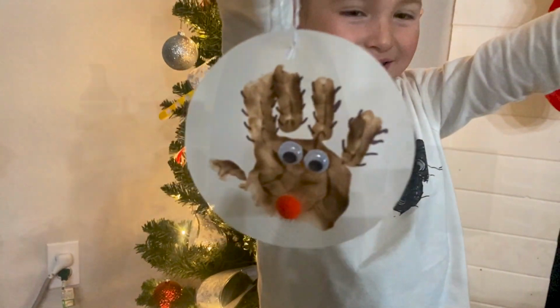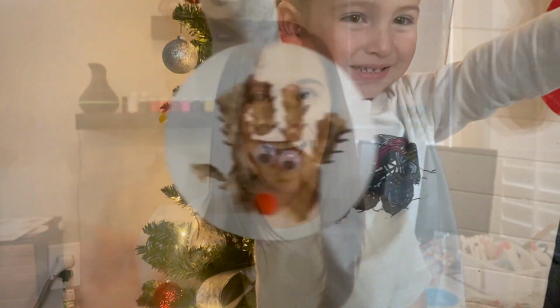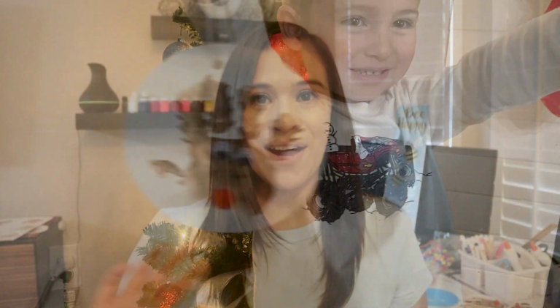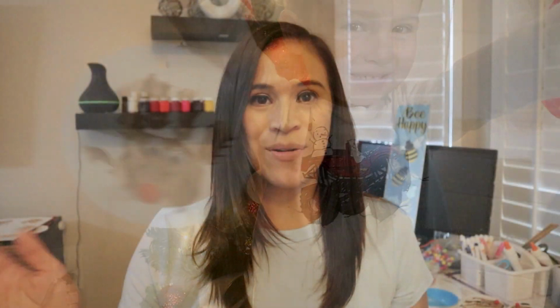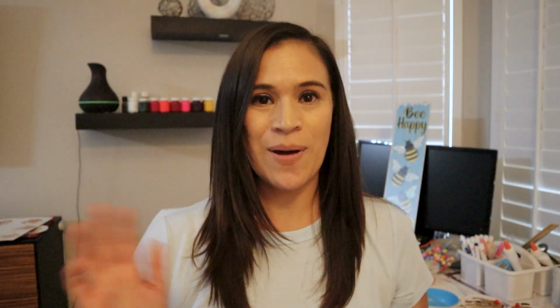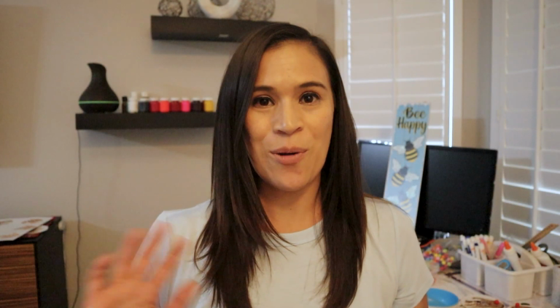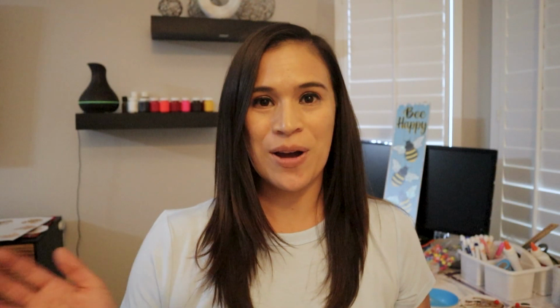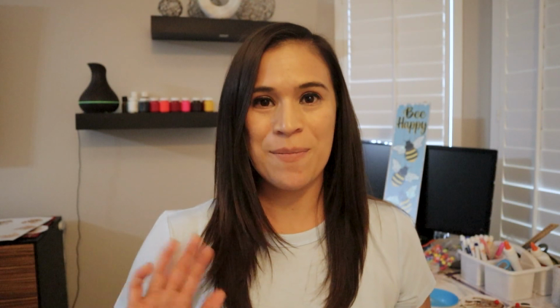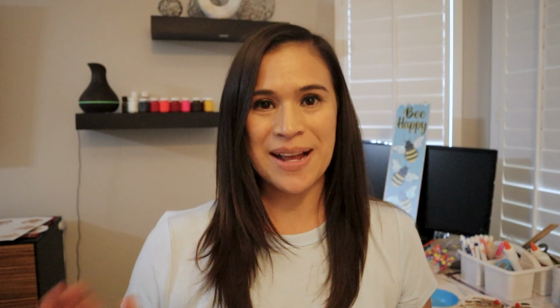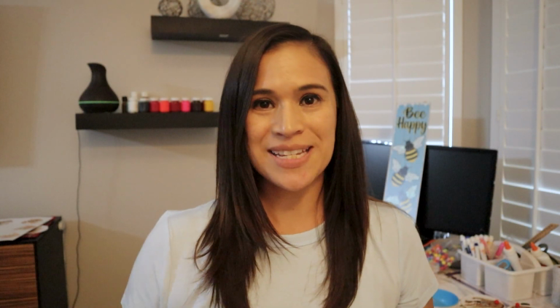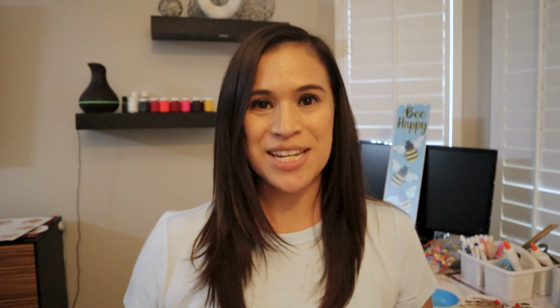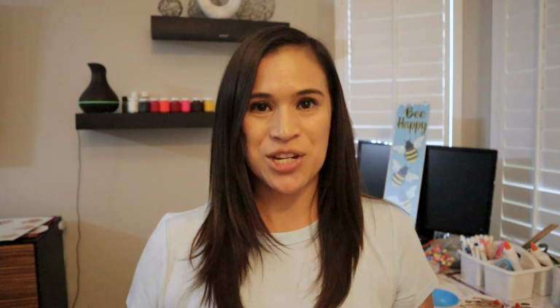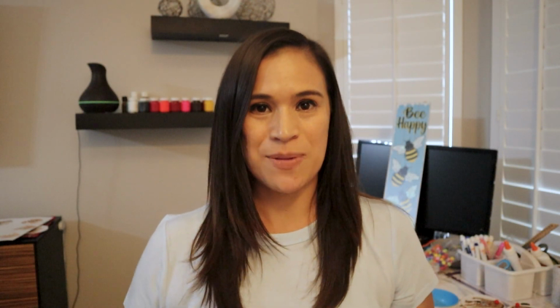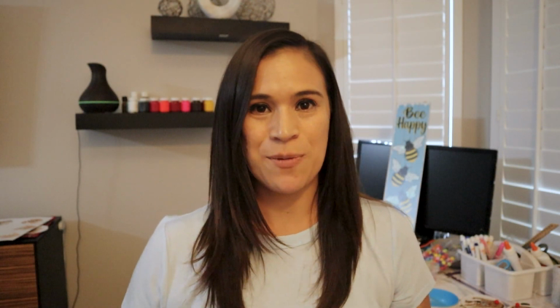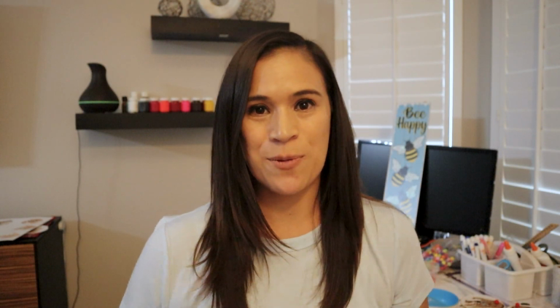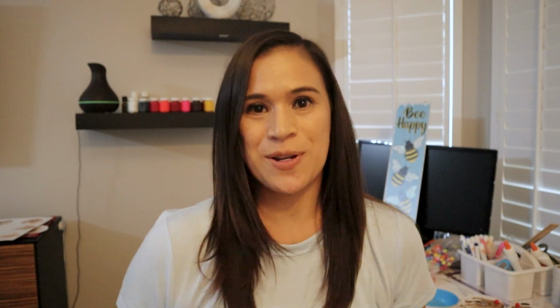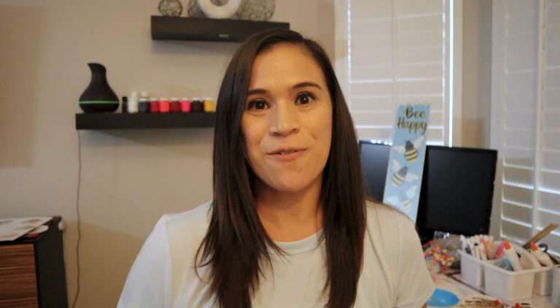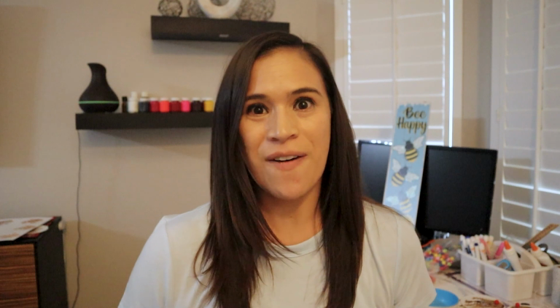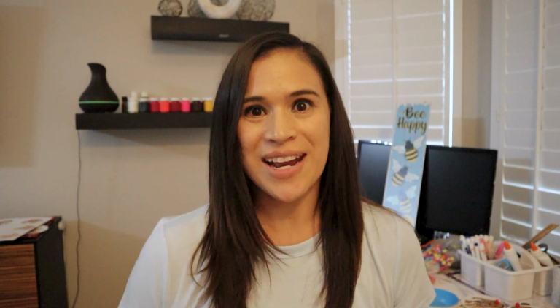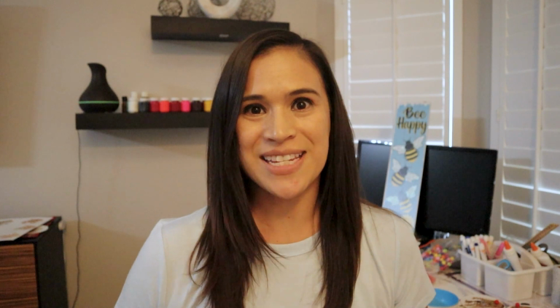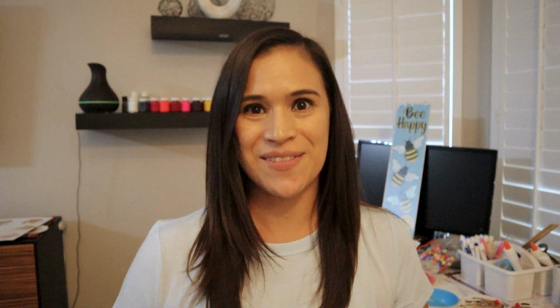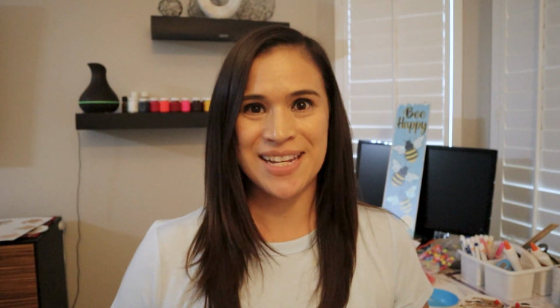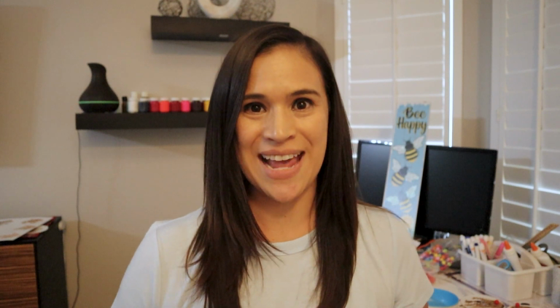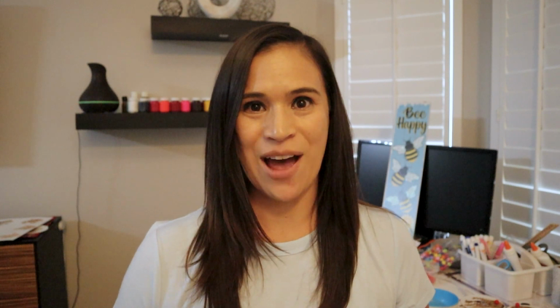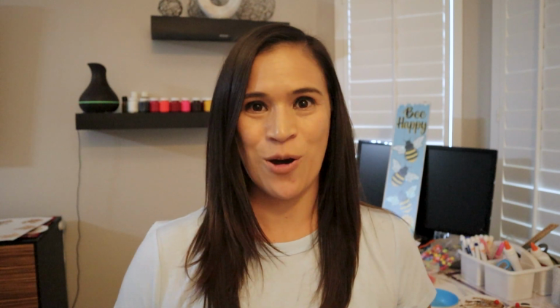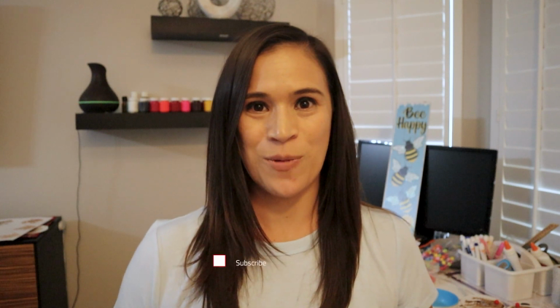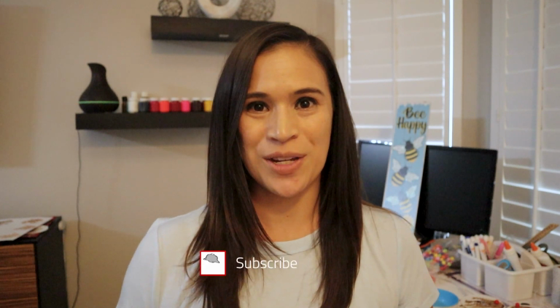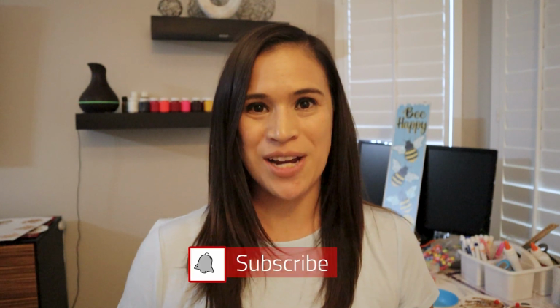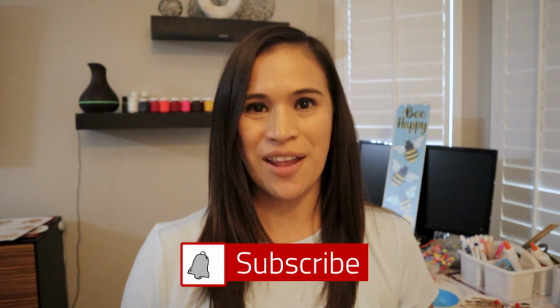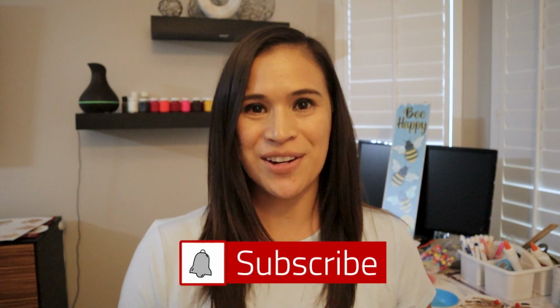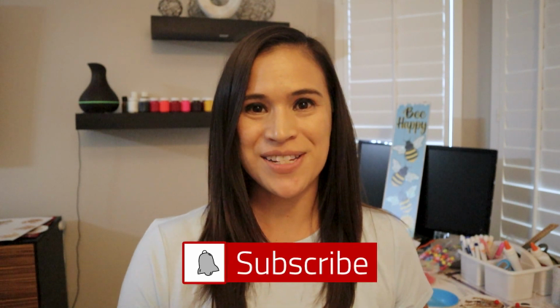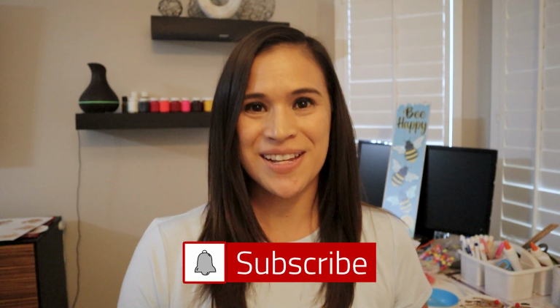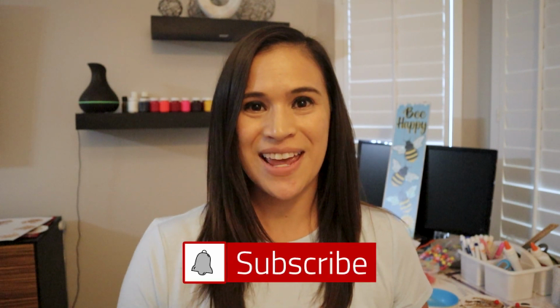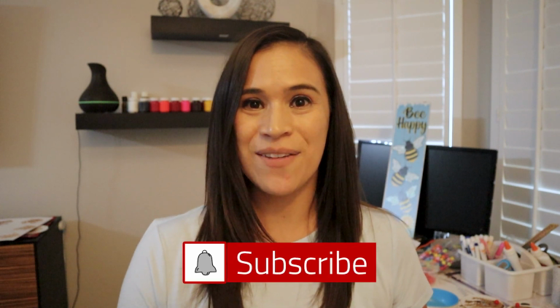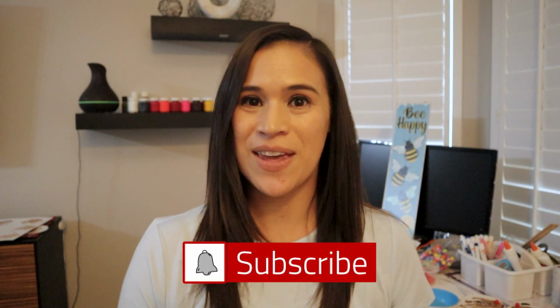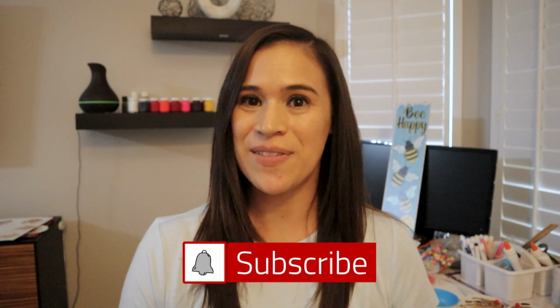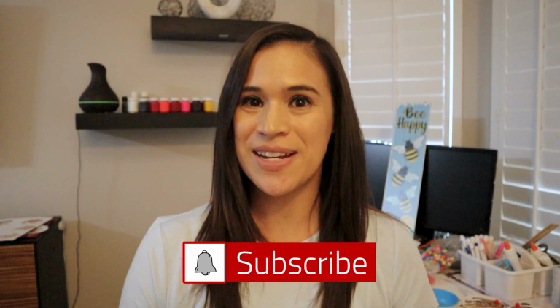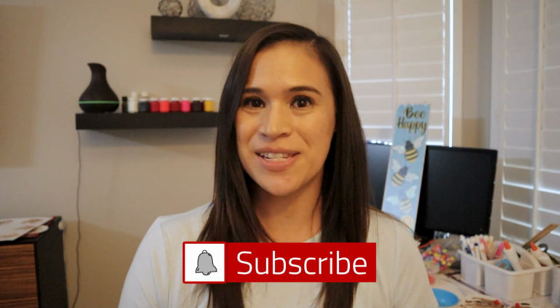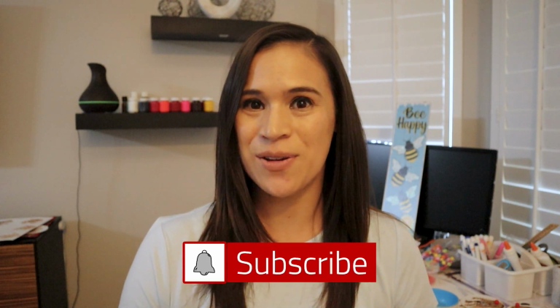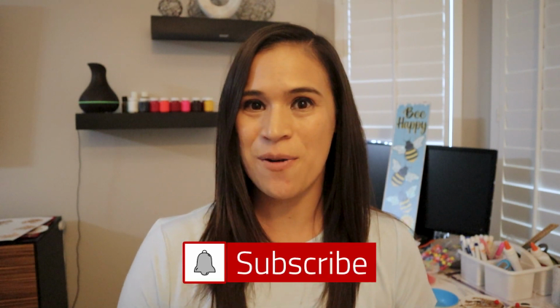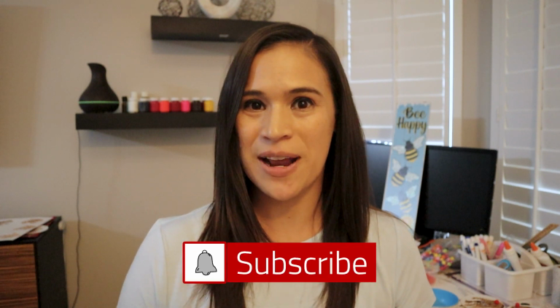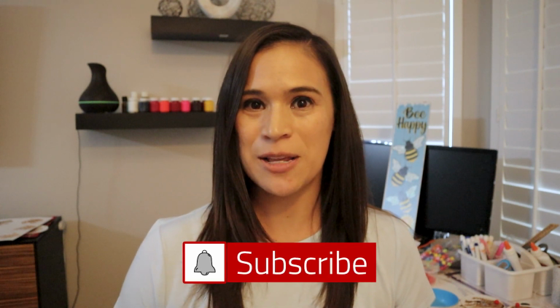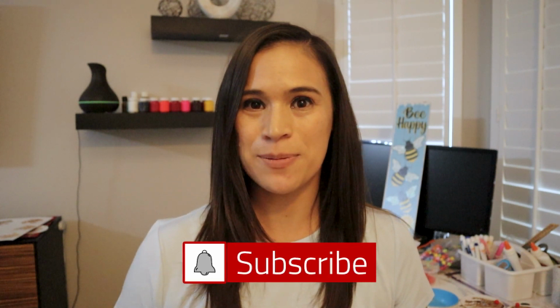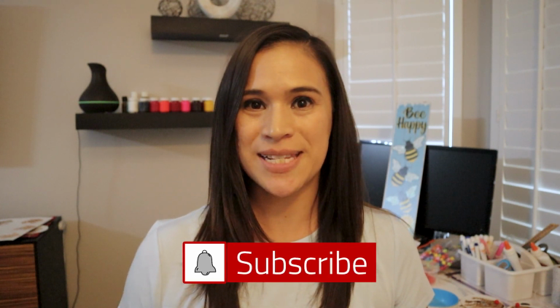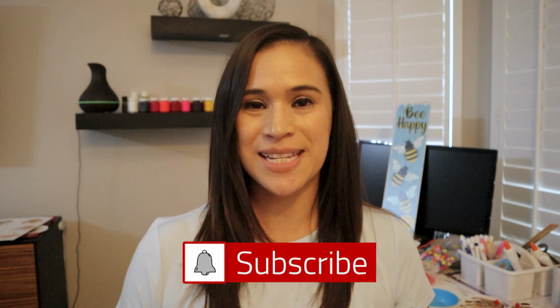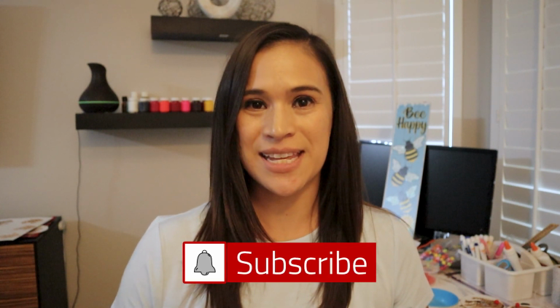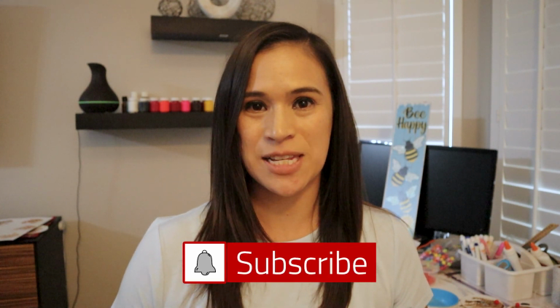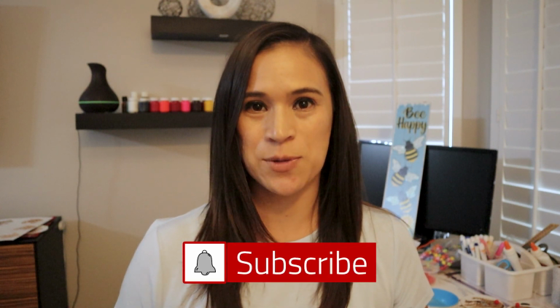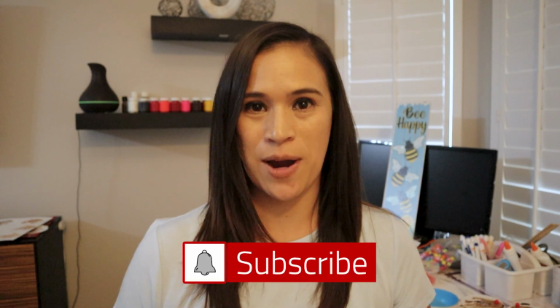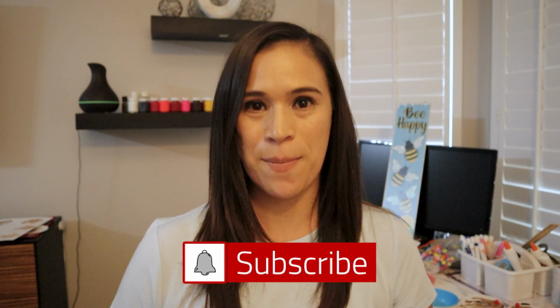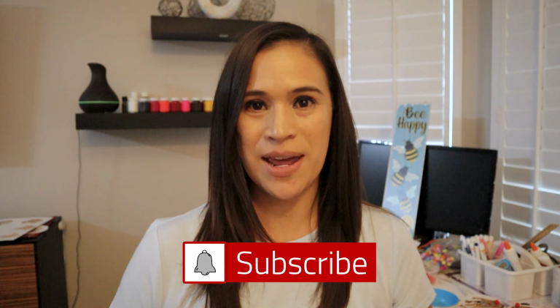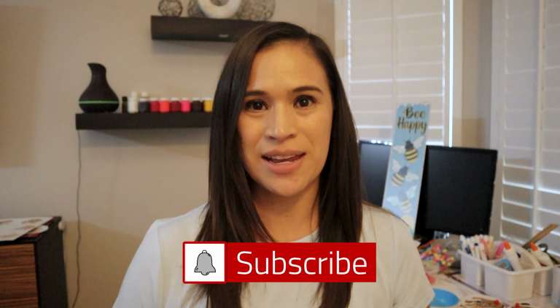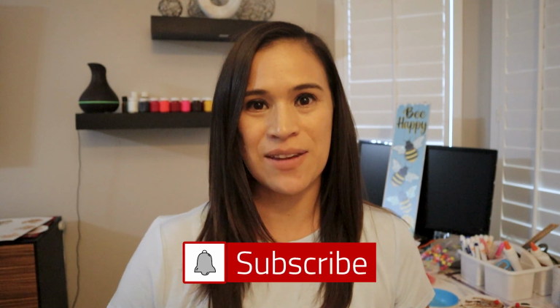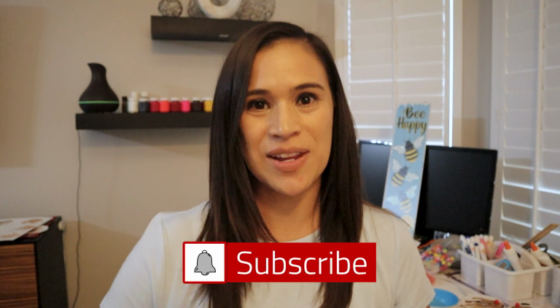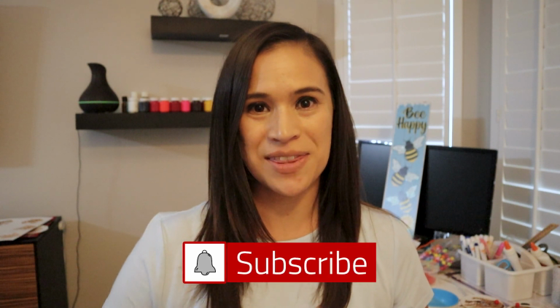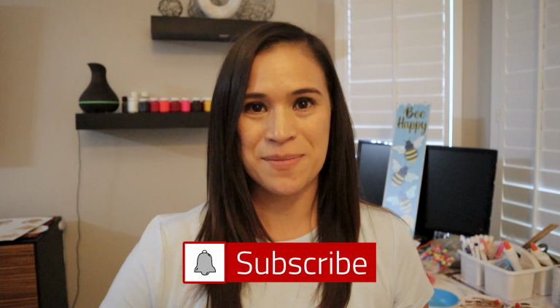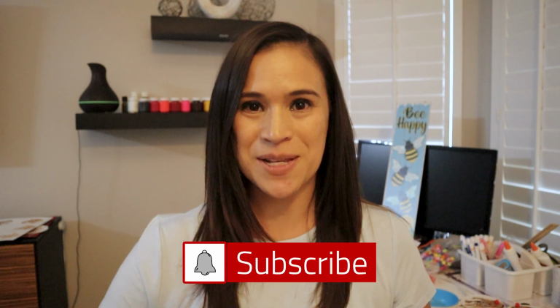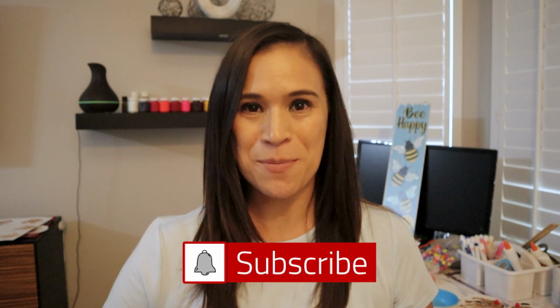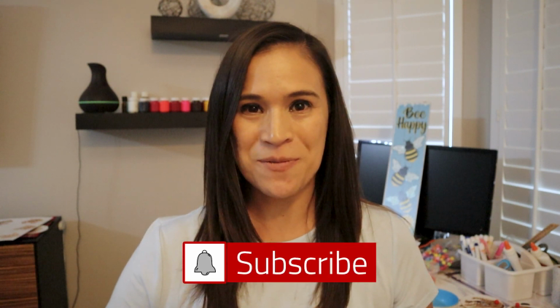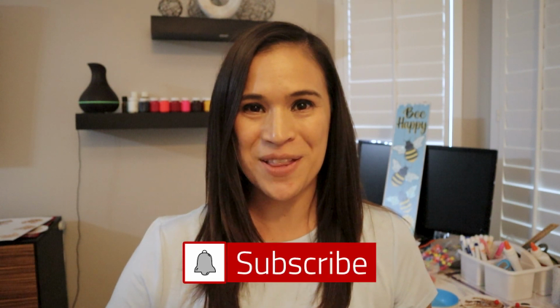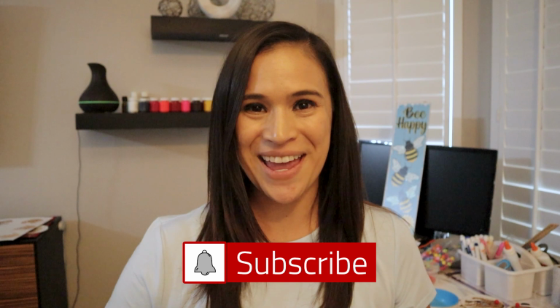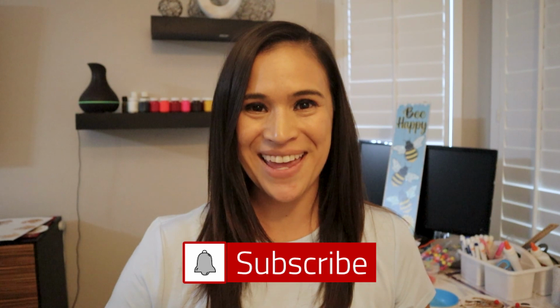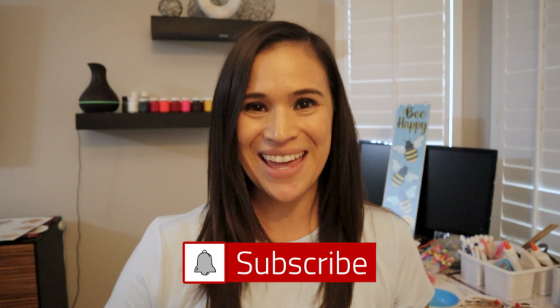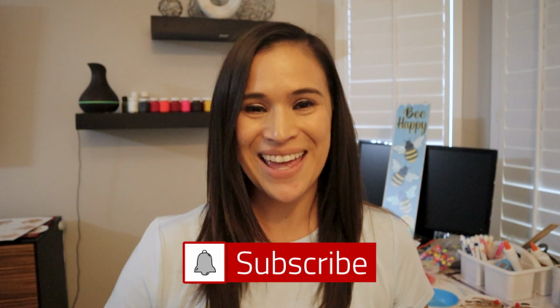Hi everyone! Welcome back to Teaching Bee, where we do fun activities at home with our toddlers. If you haven't done so already, please hit that subscribe button and give it a thumbs up if you like it.